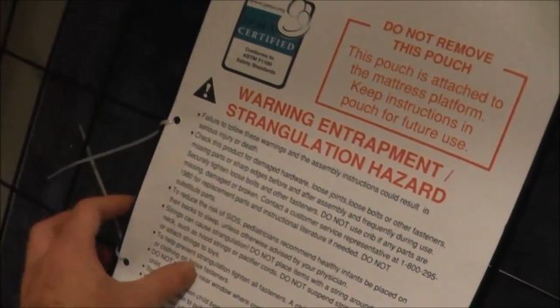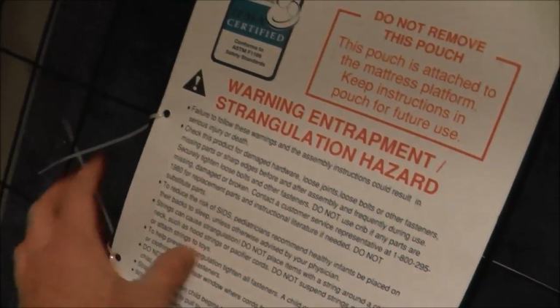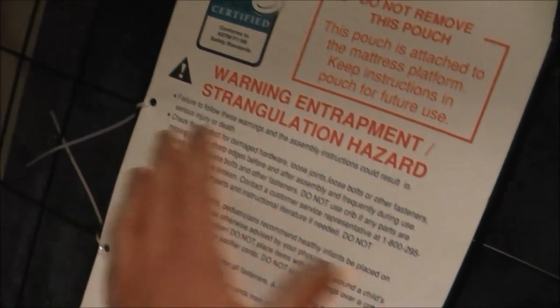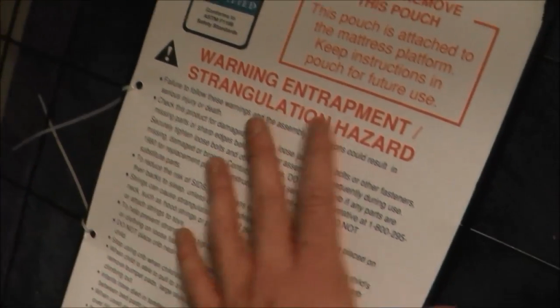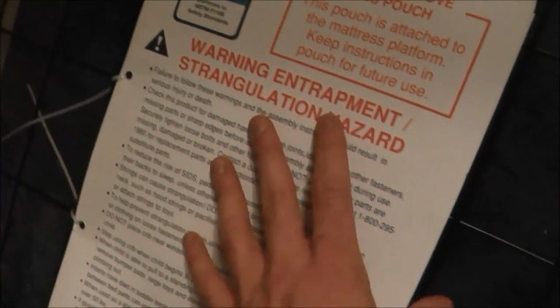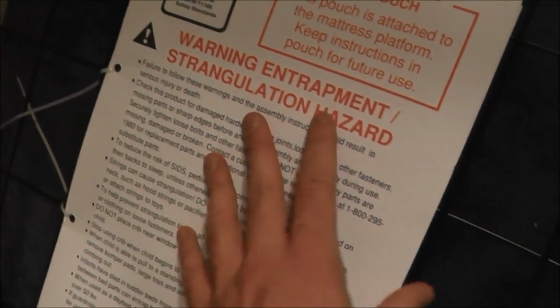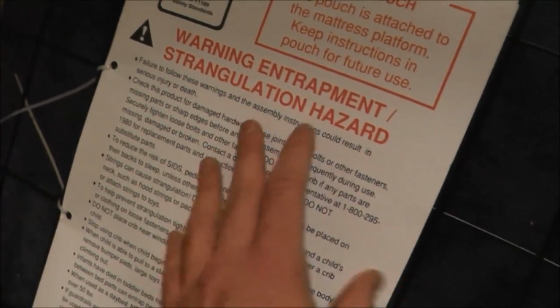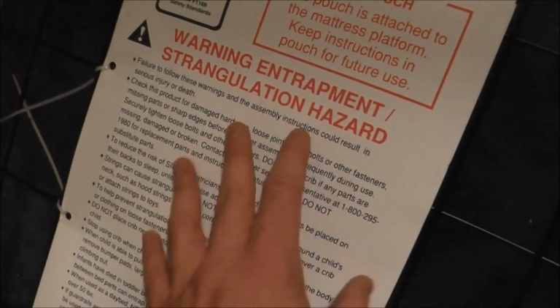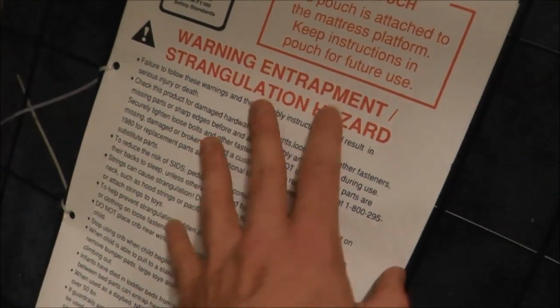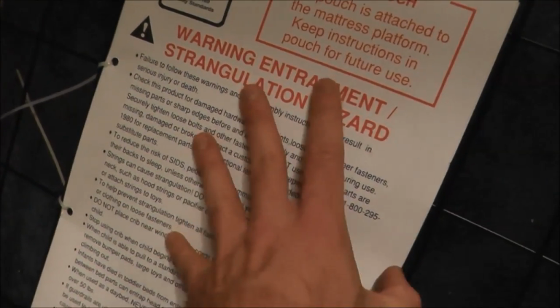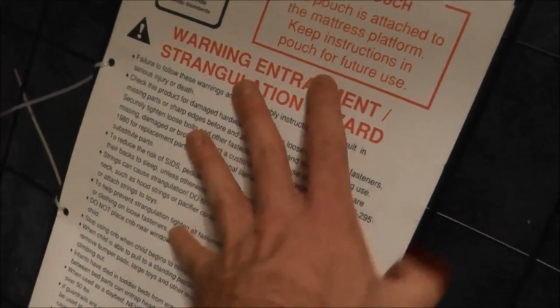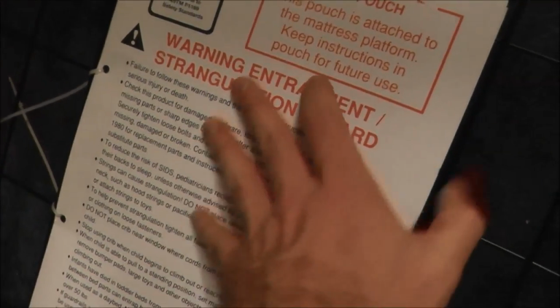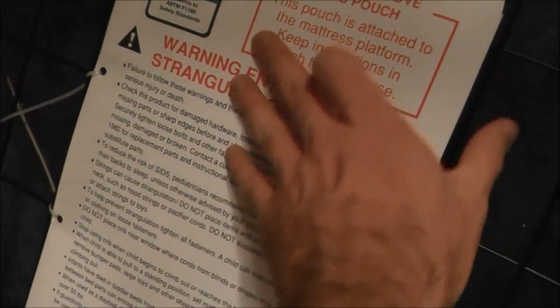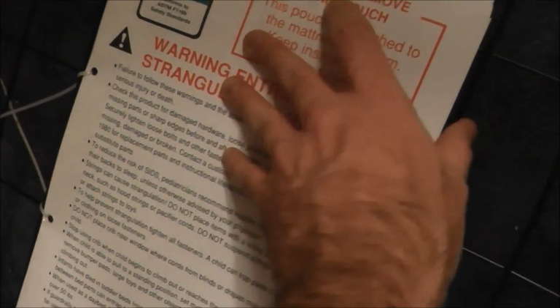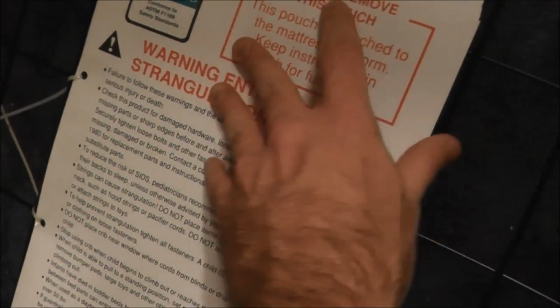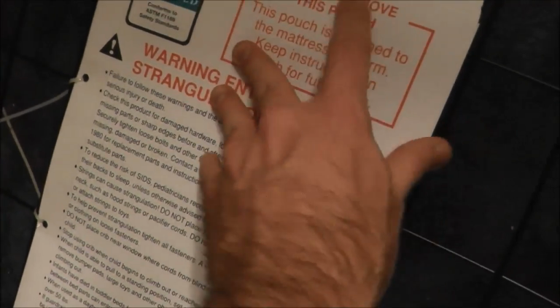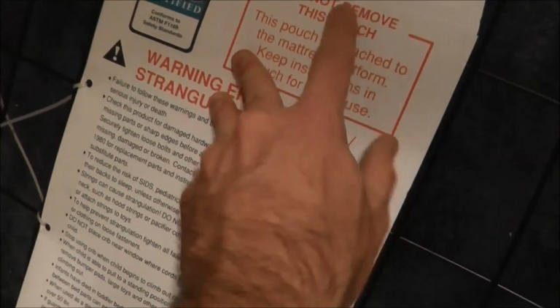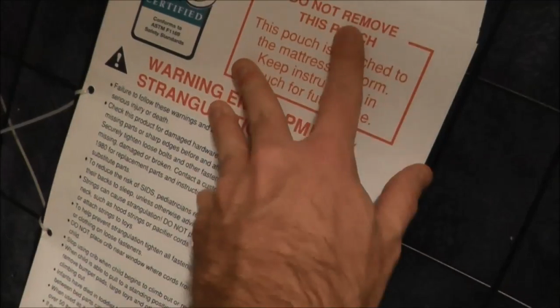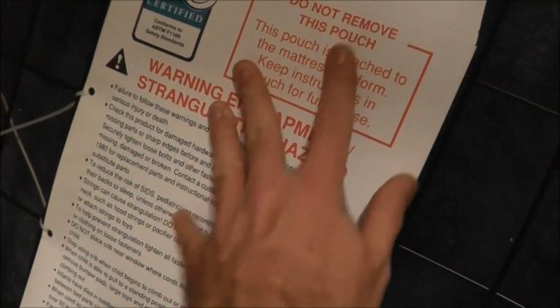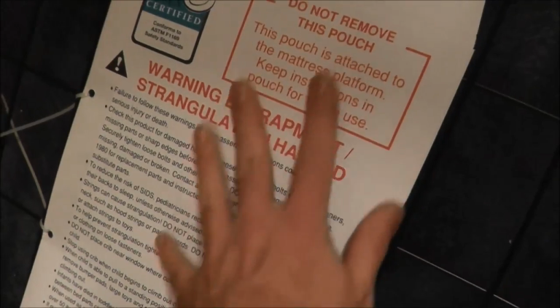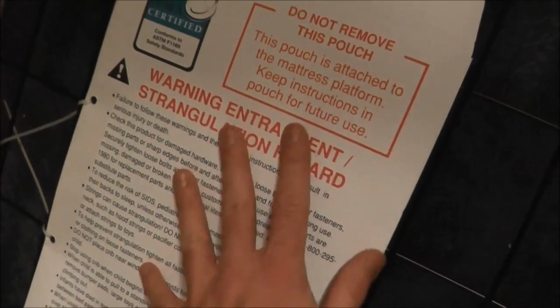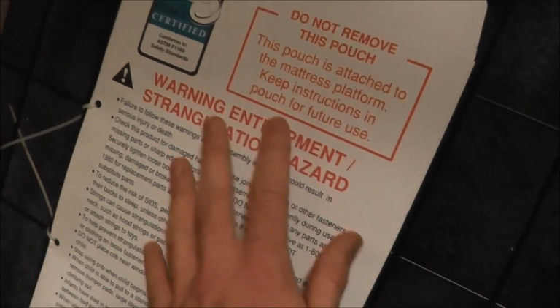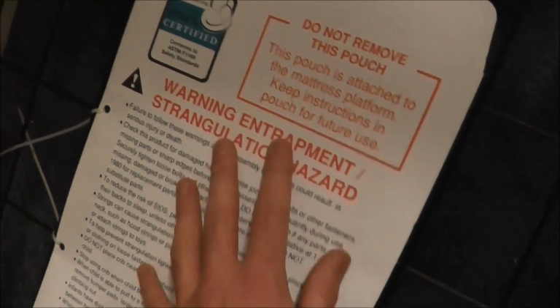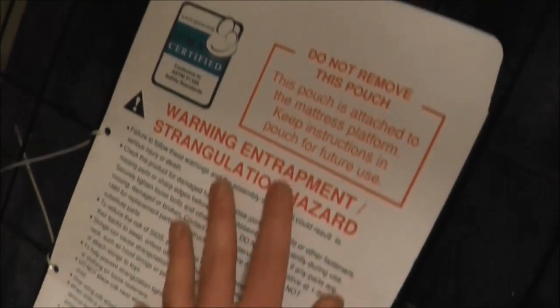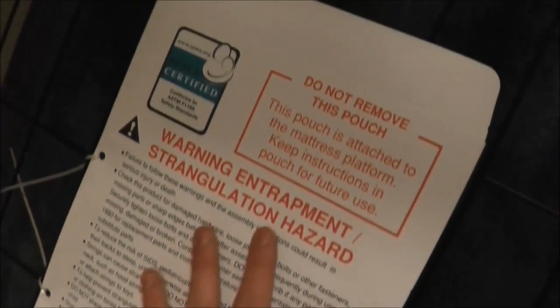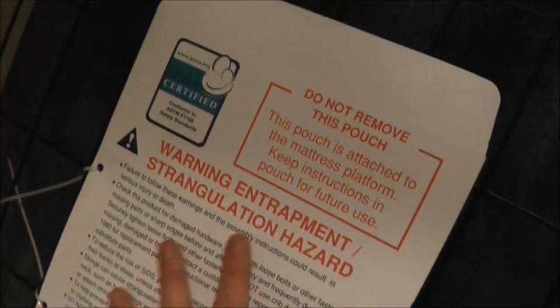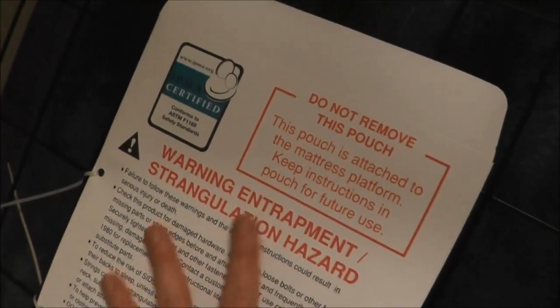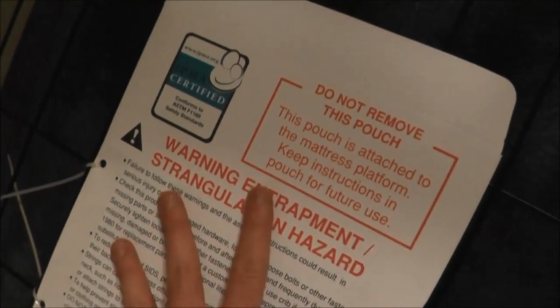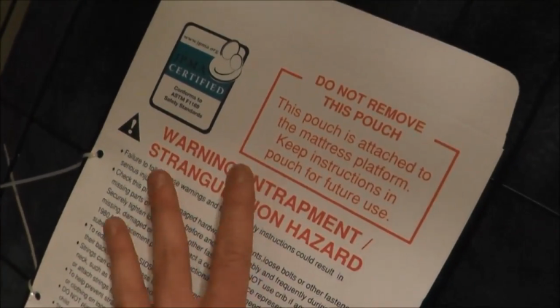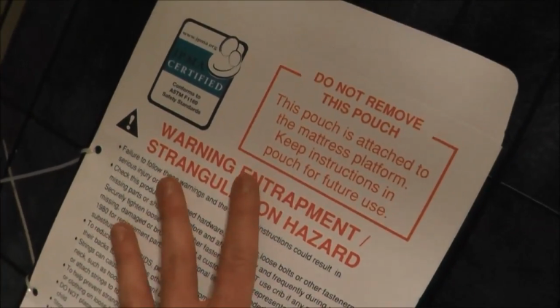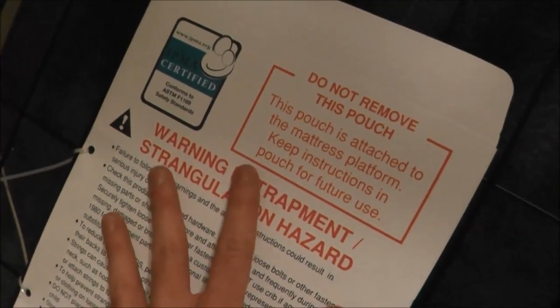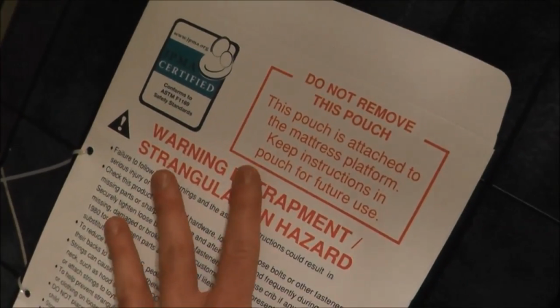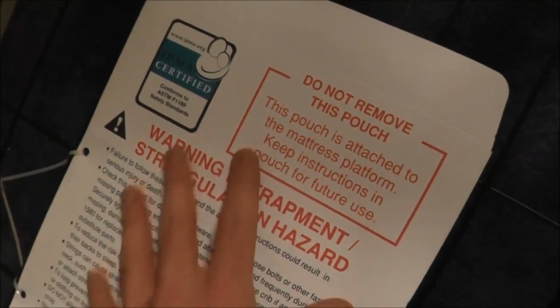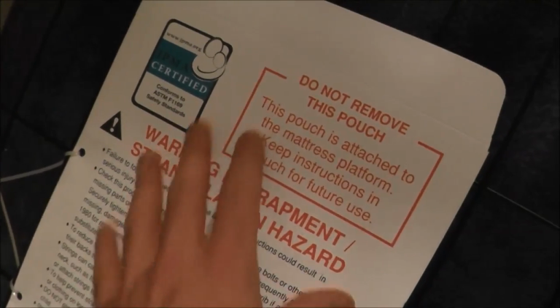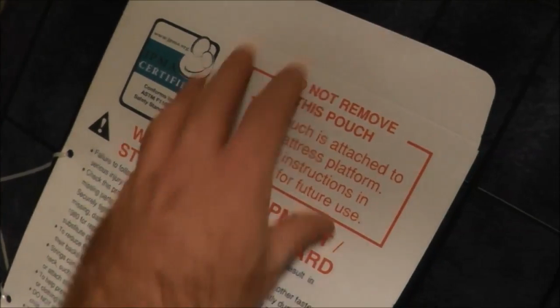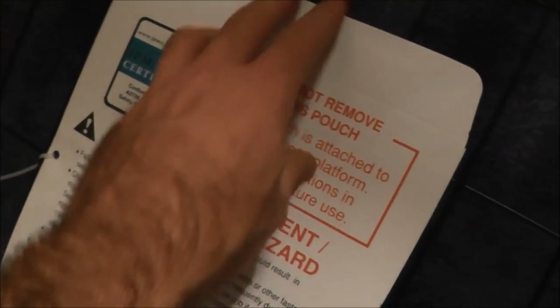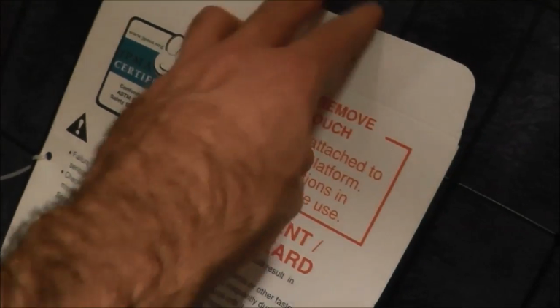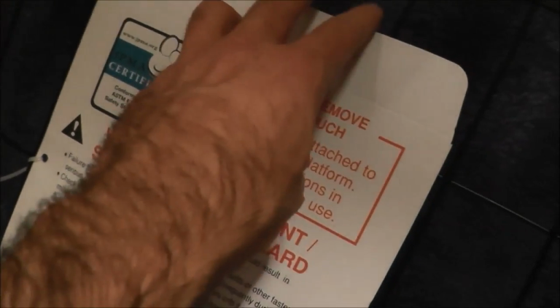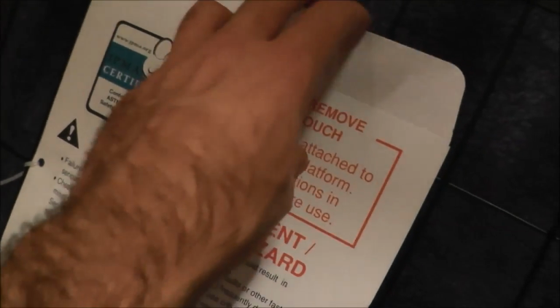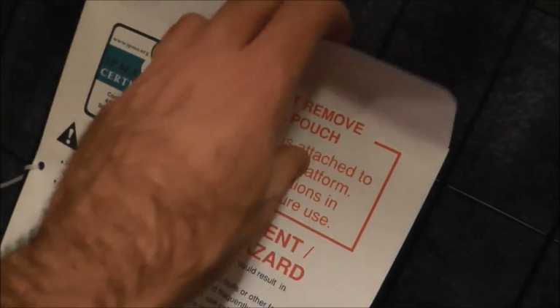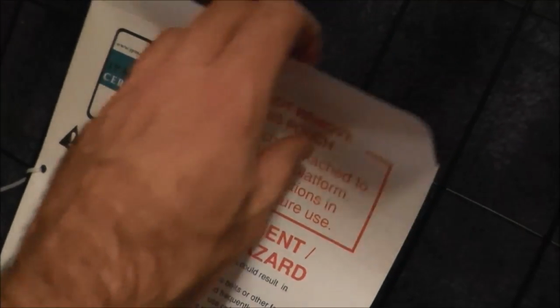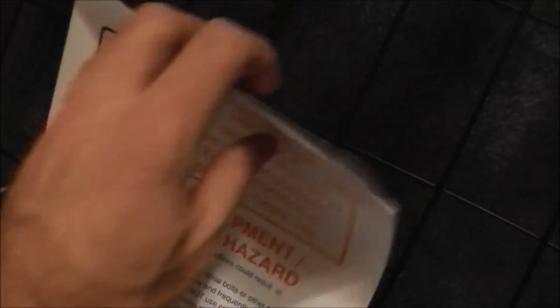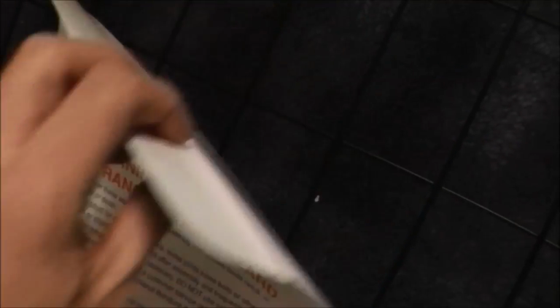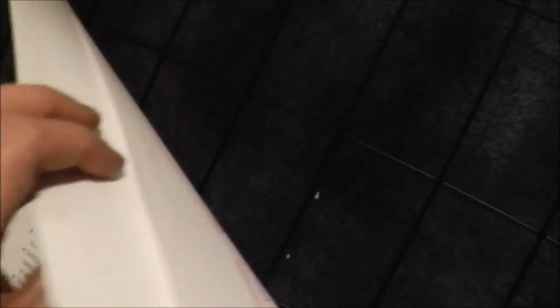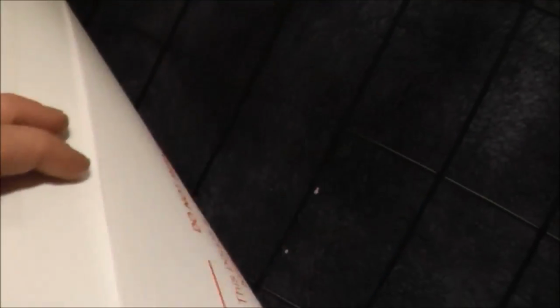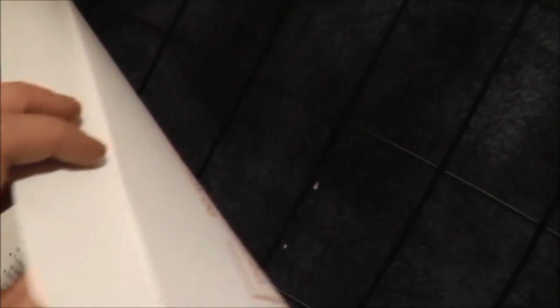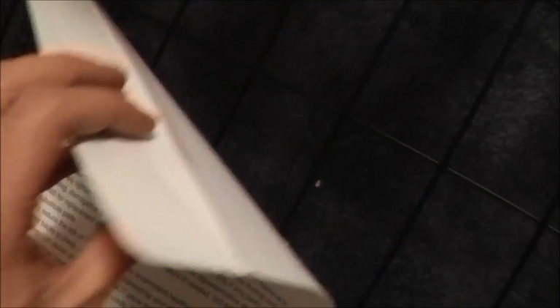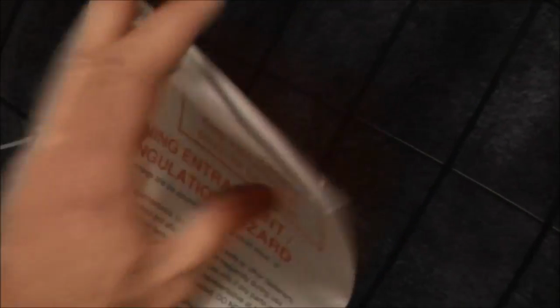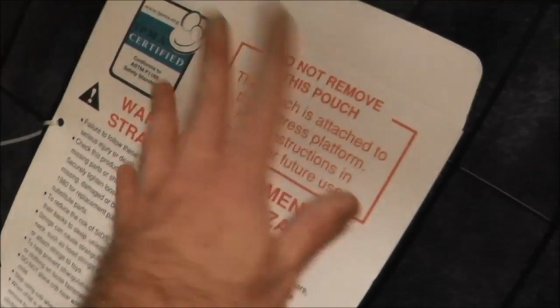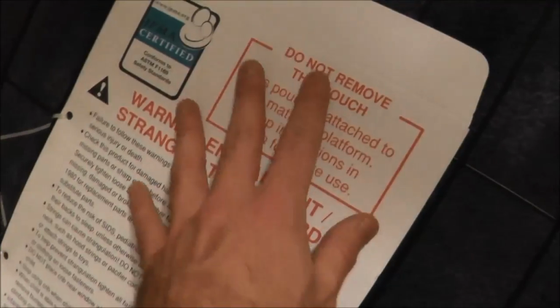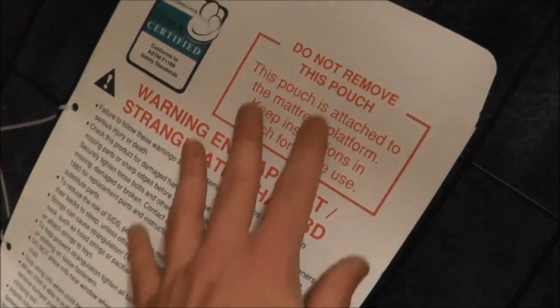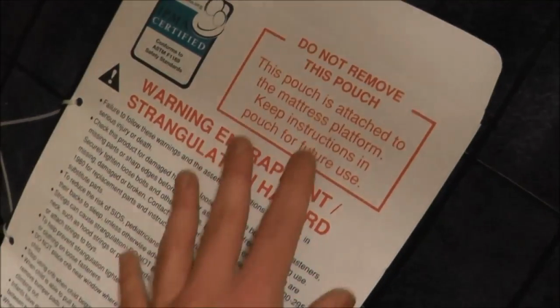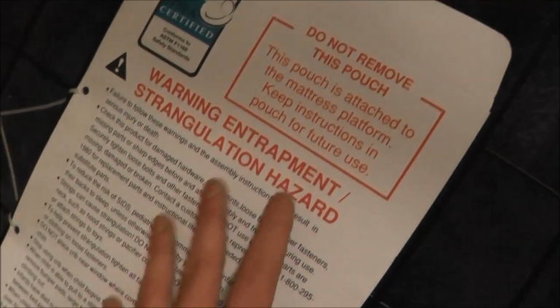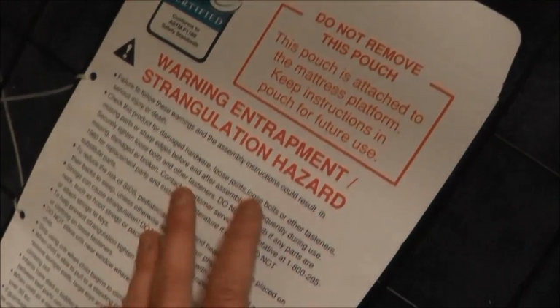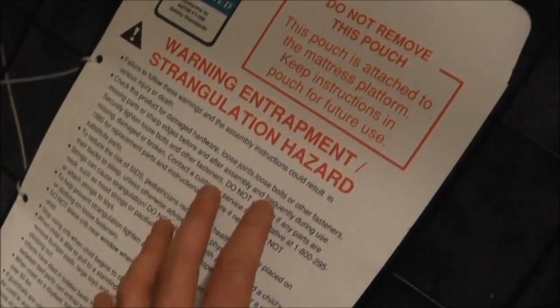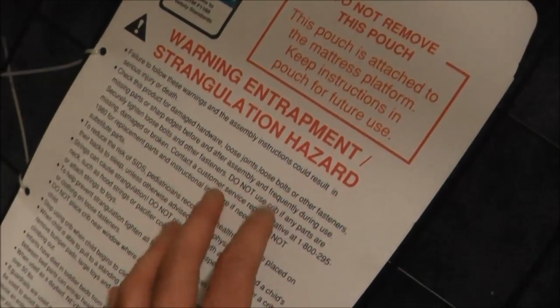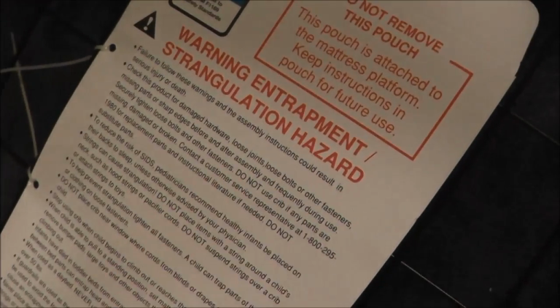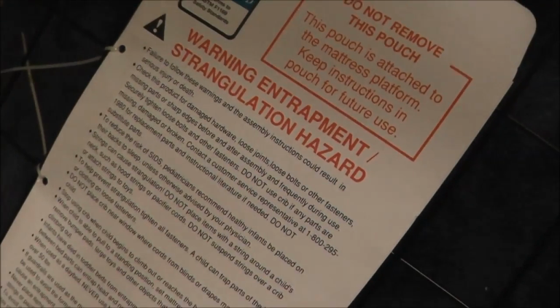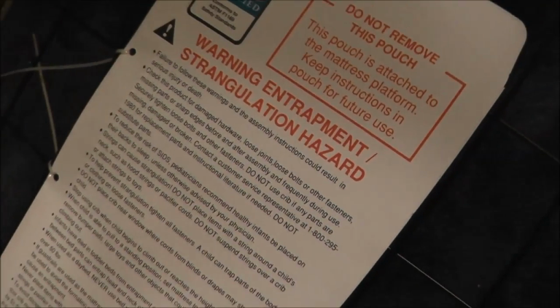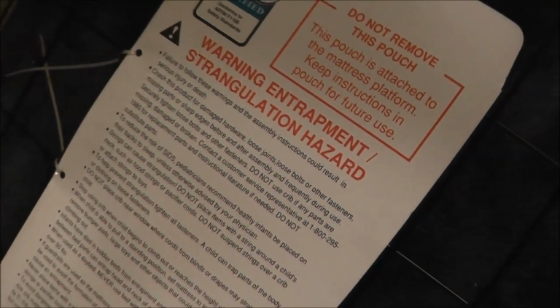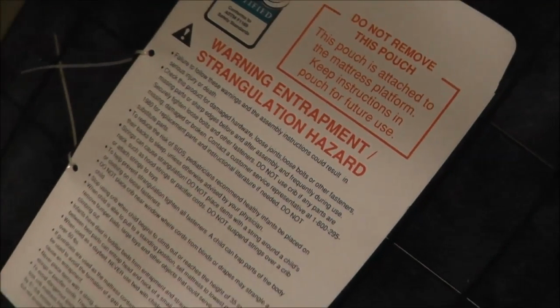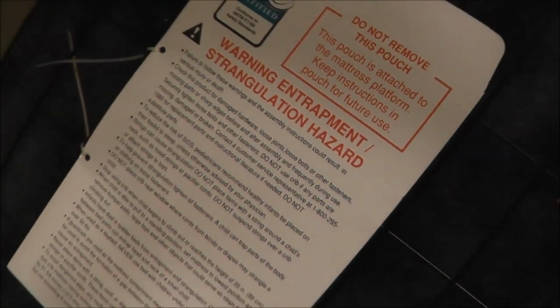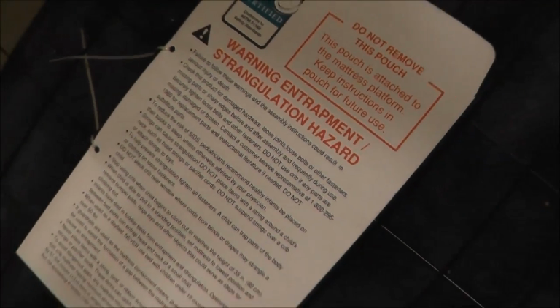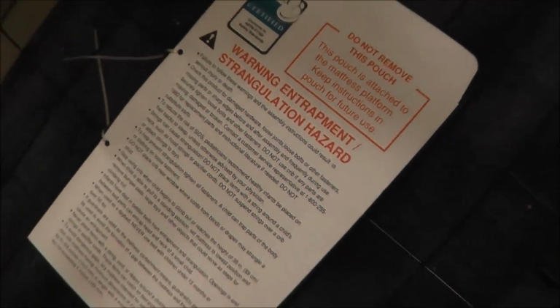It has this little envelope here where you can put your instructions and your tools inside, just so if you ever take it apart you know how to put it back together again.